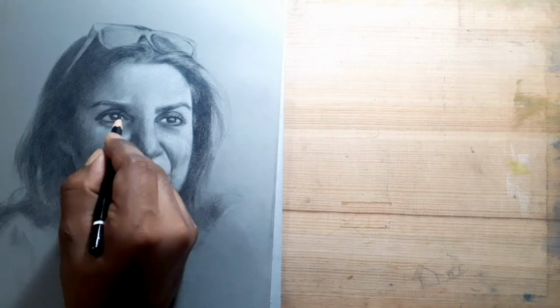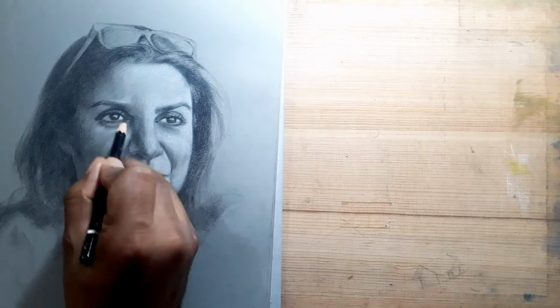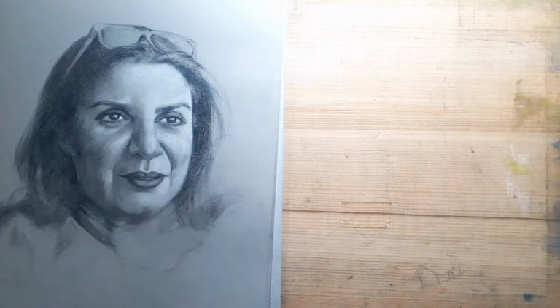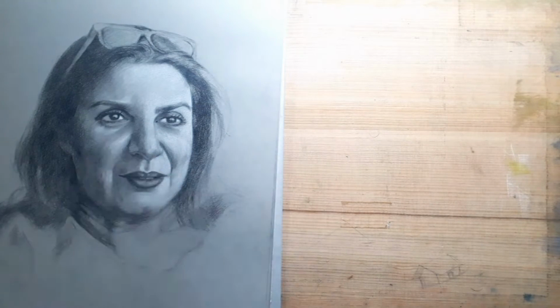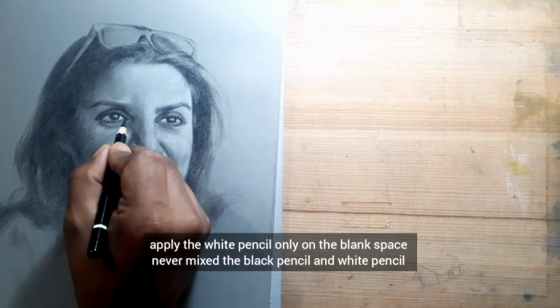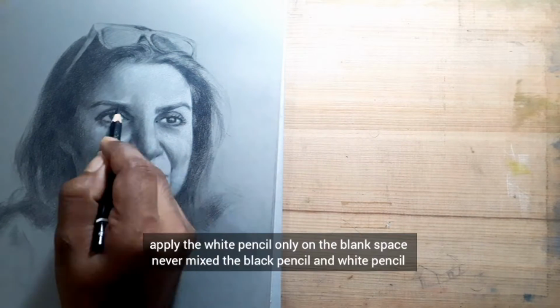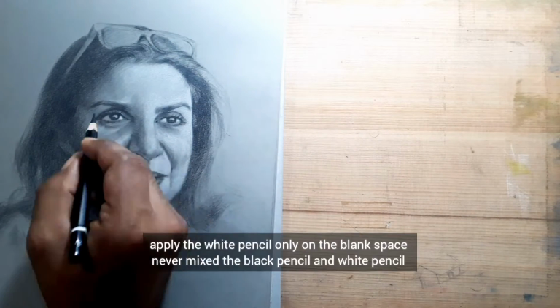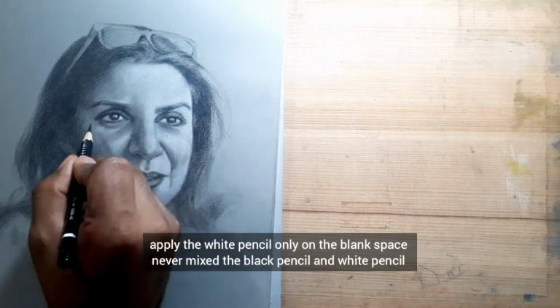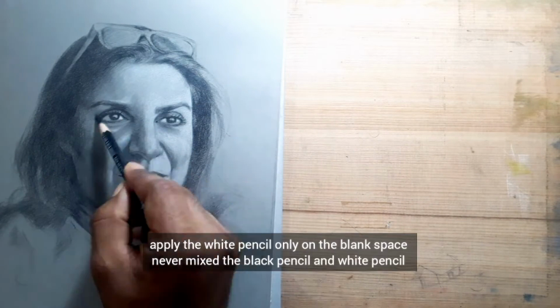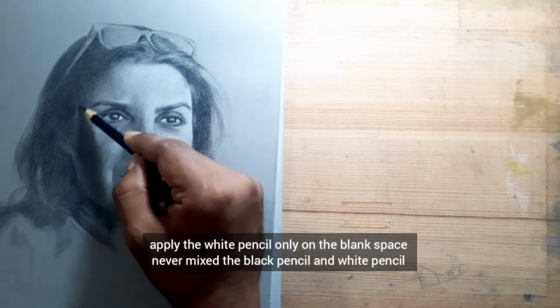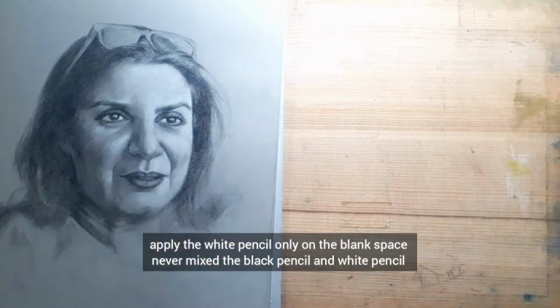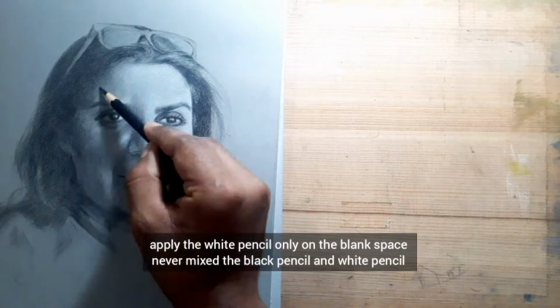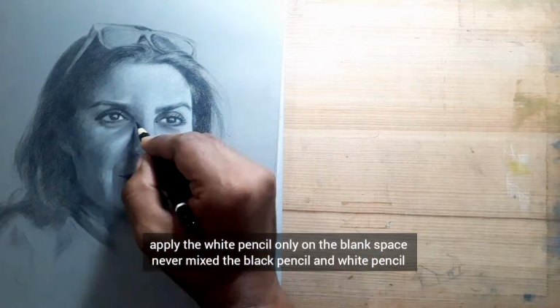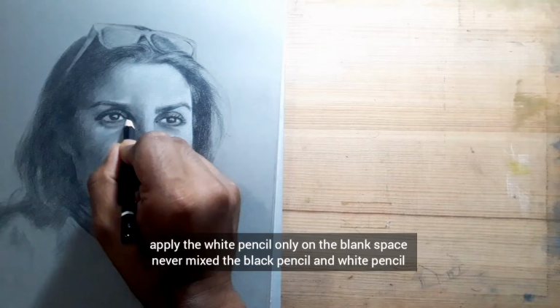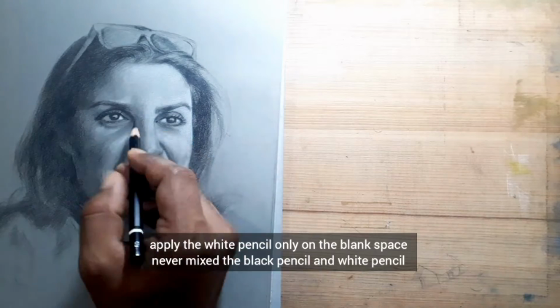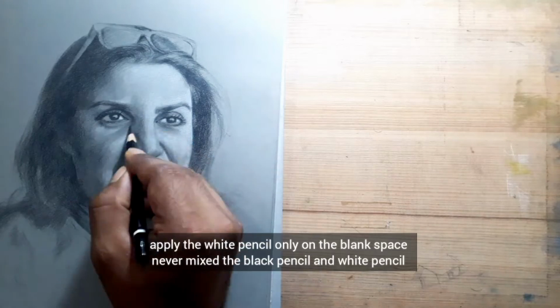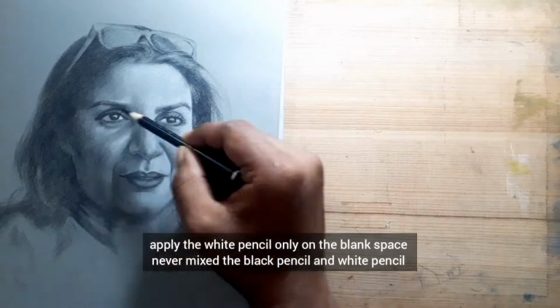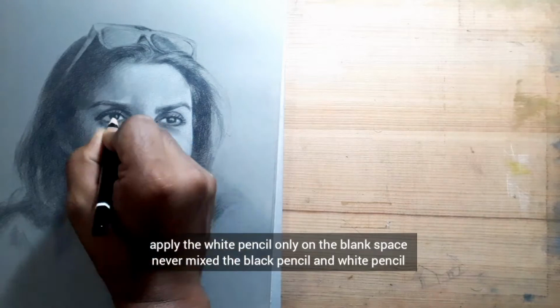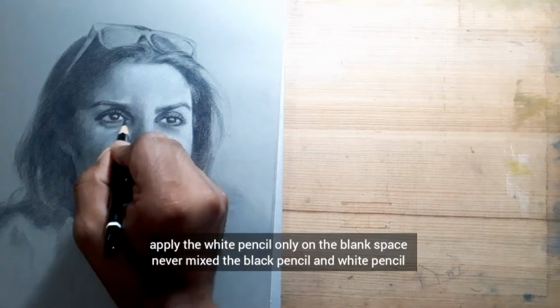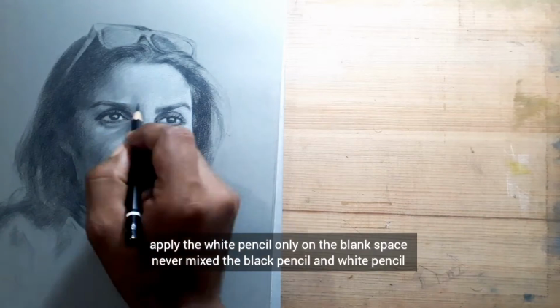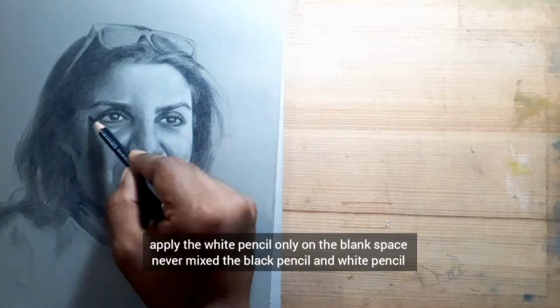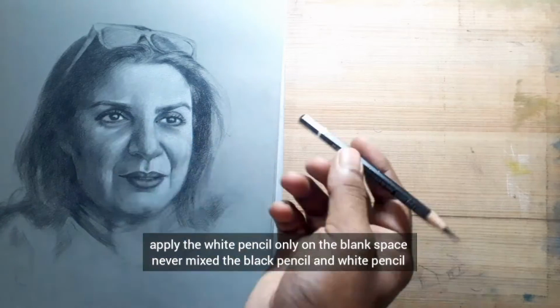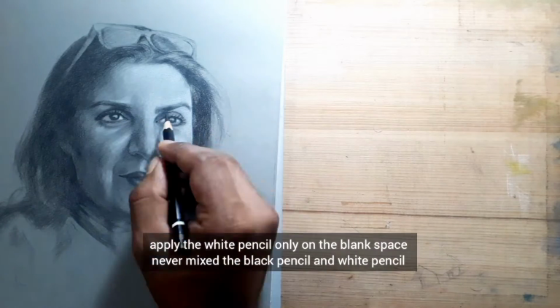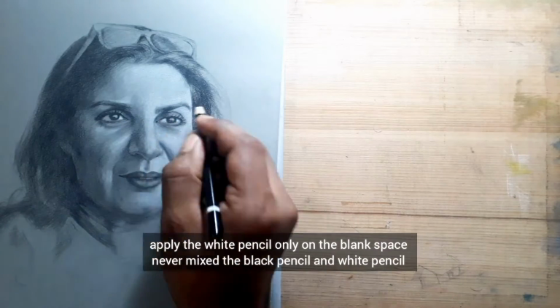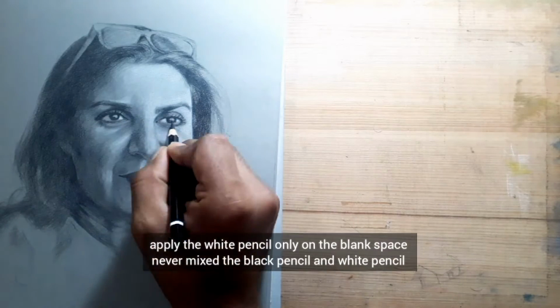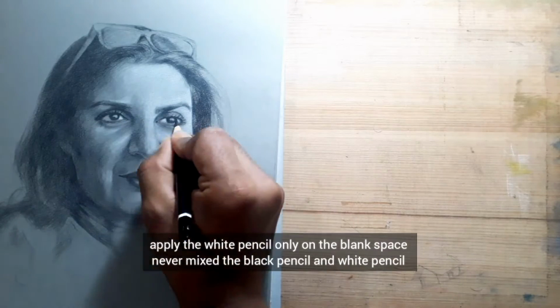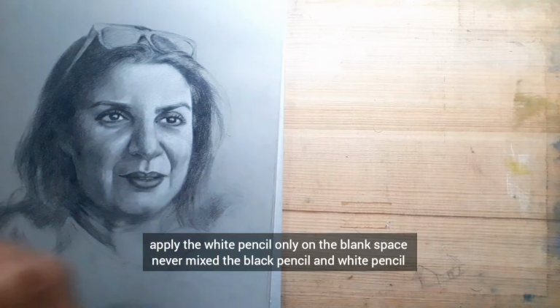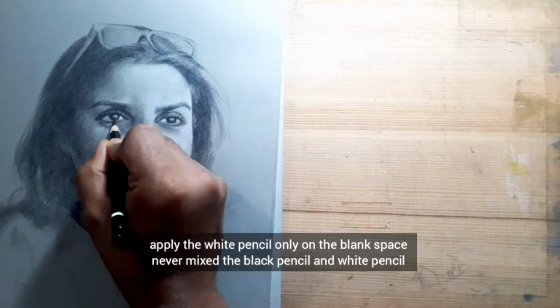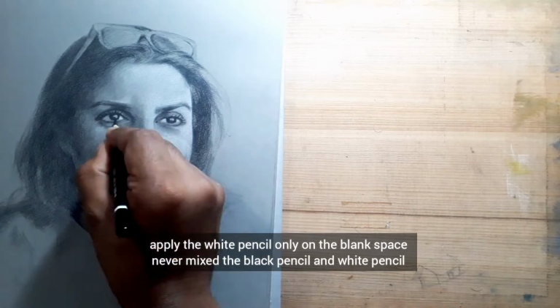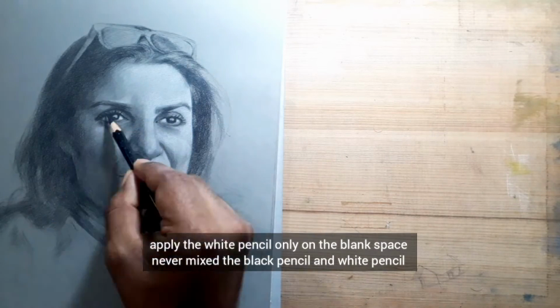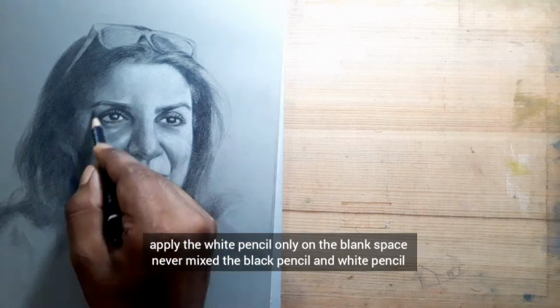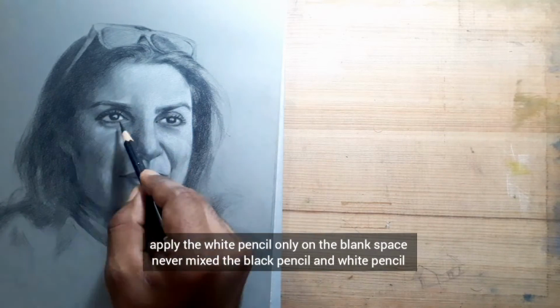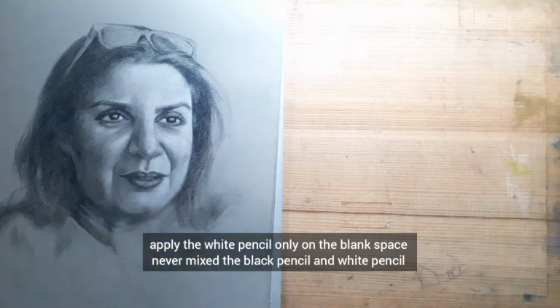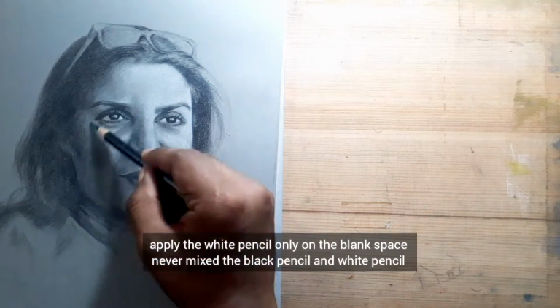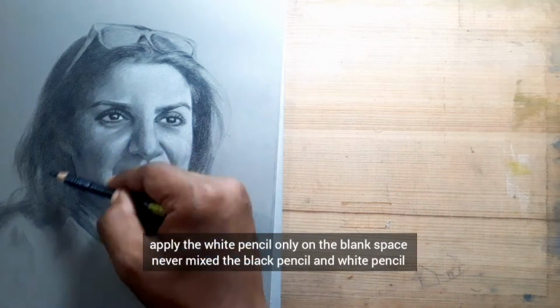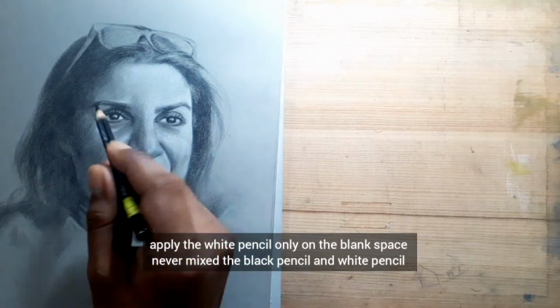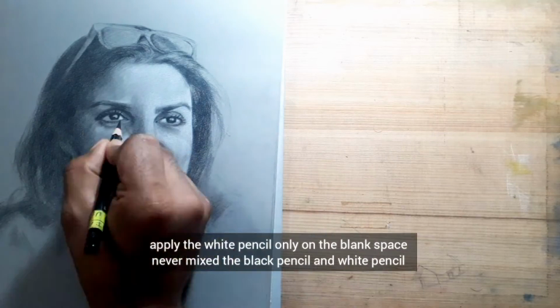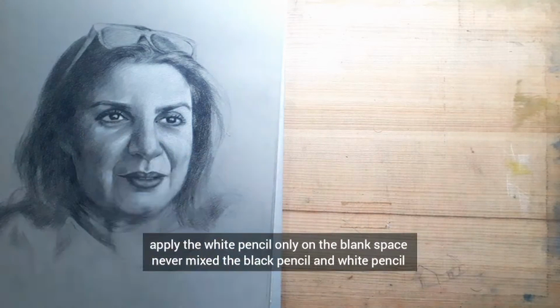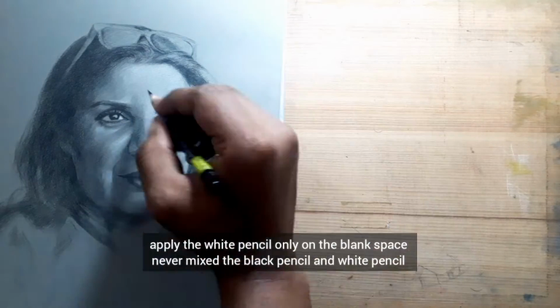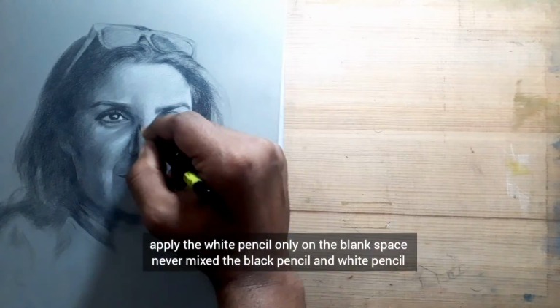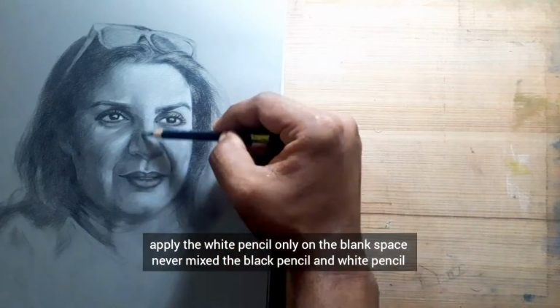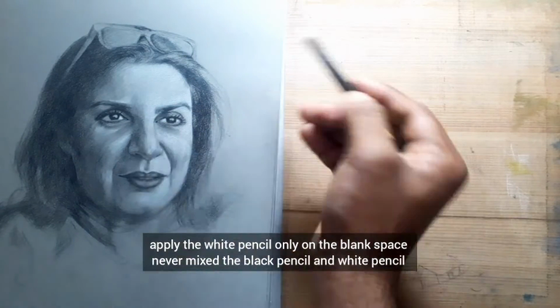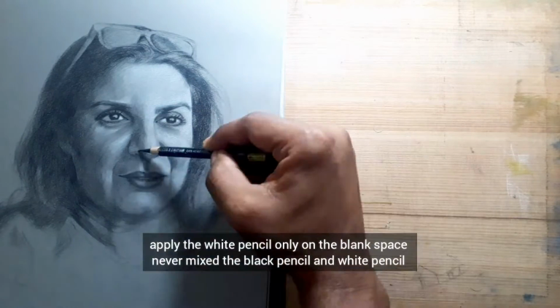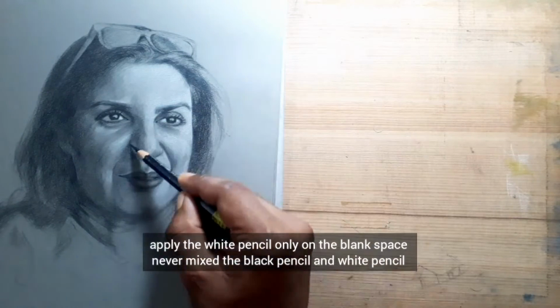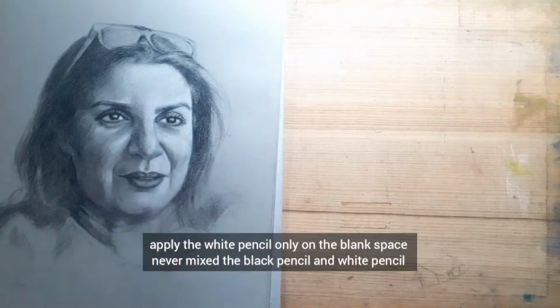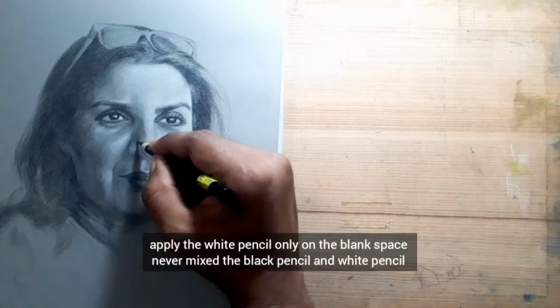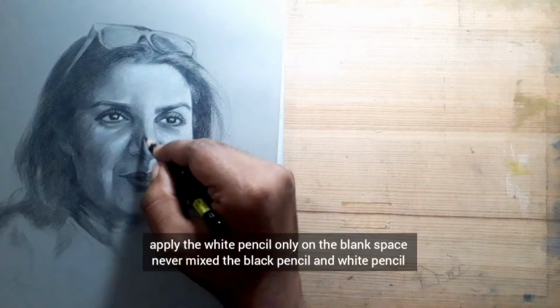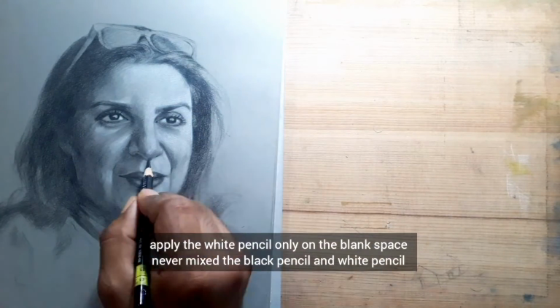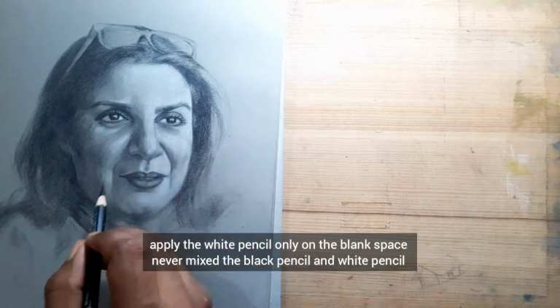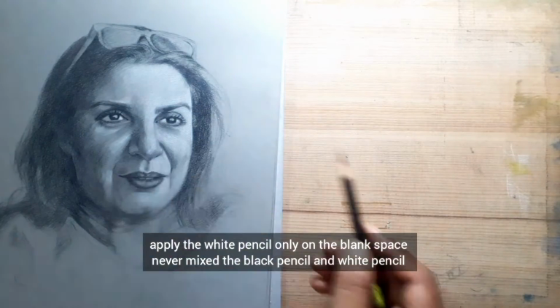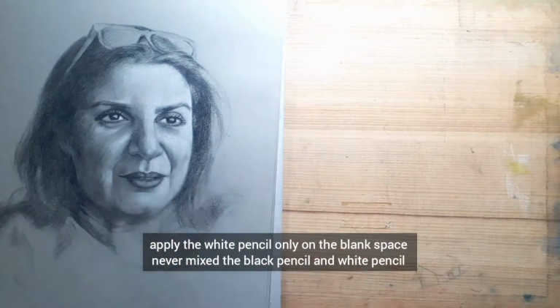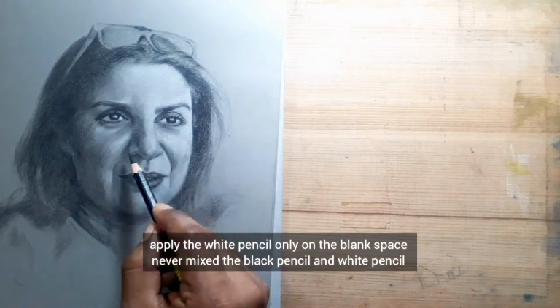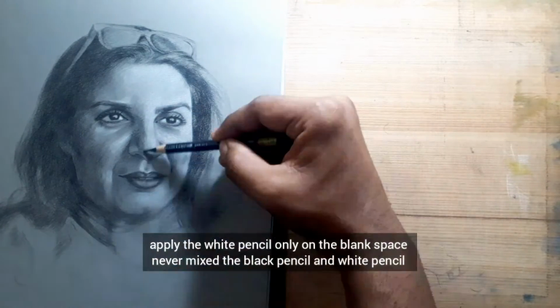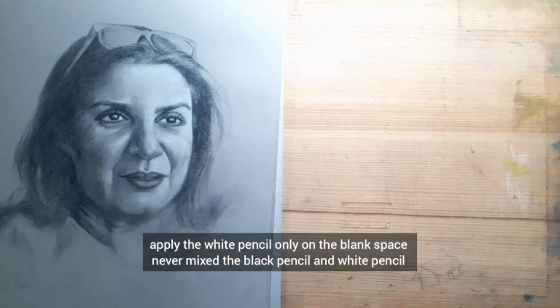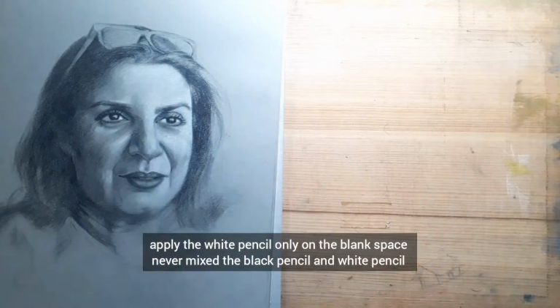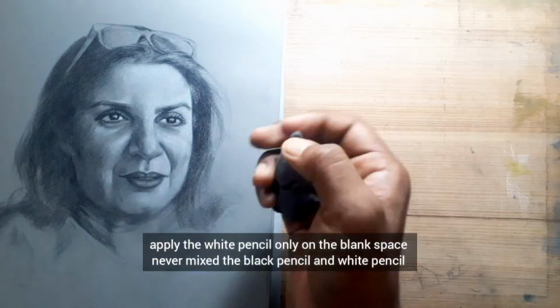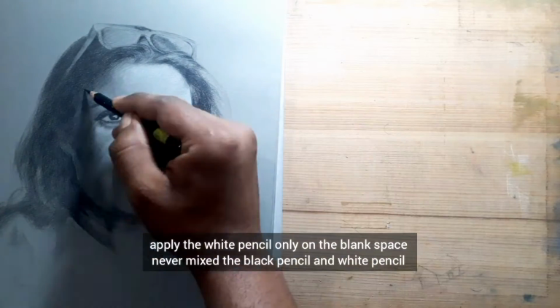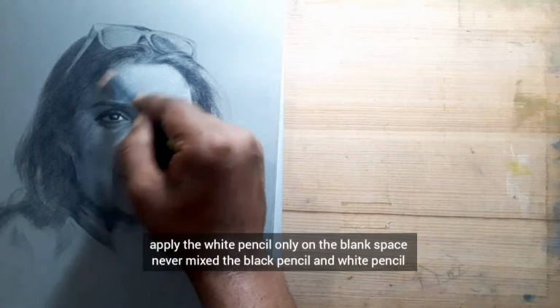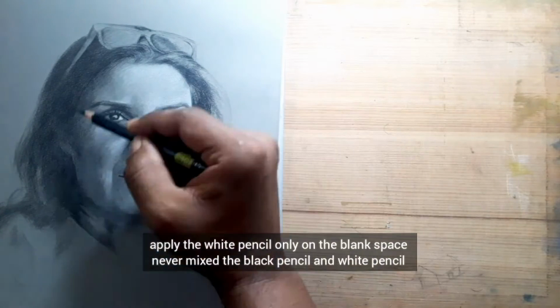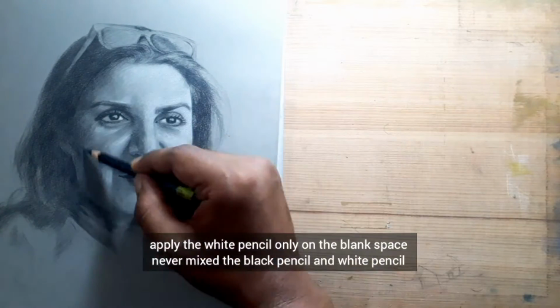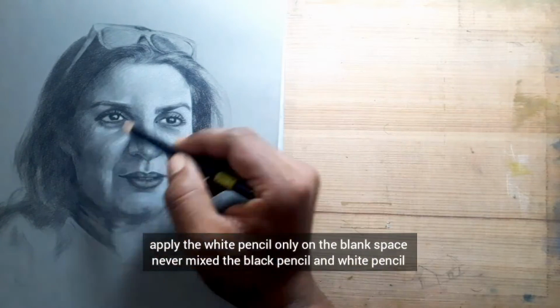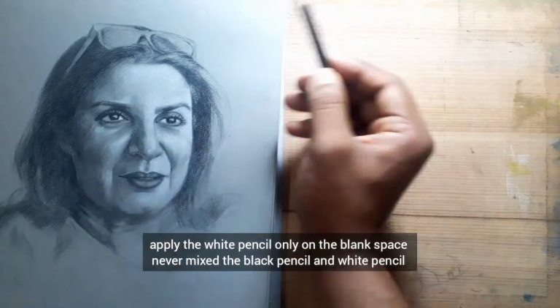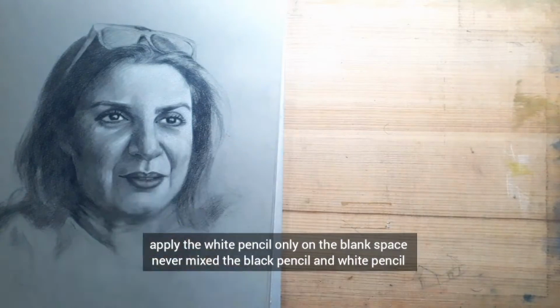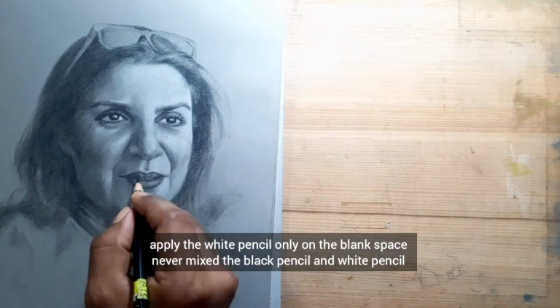Apply the white pencil only on the blank space. Never mix the black pencil and white pencil.